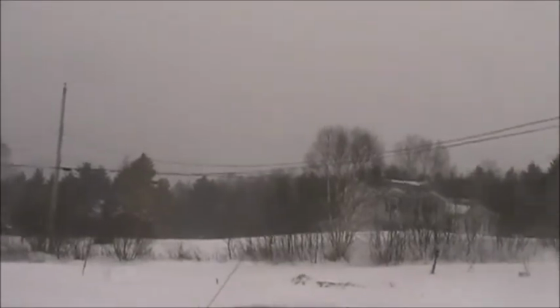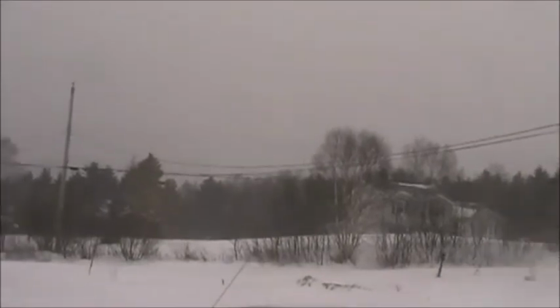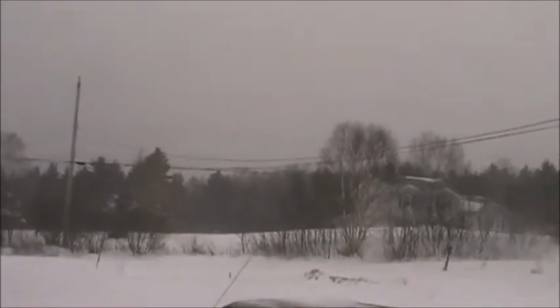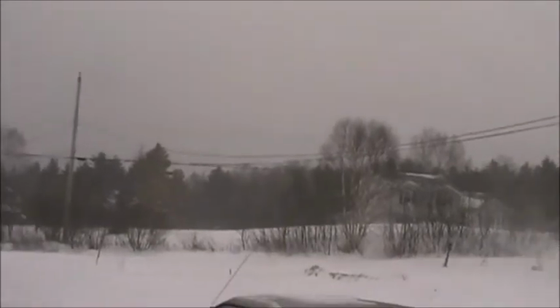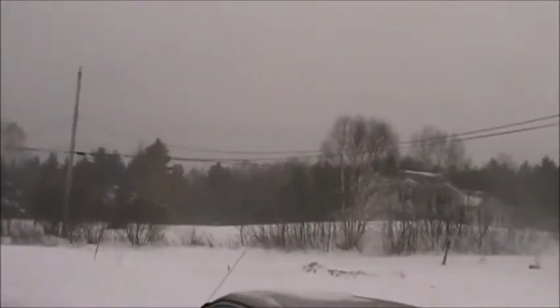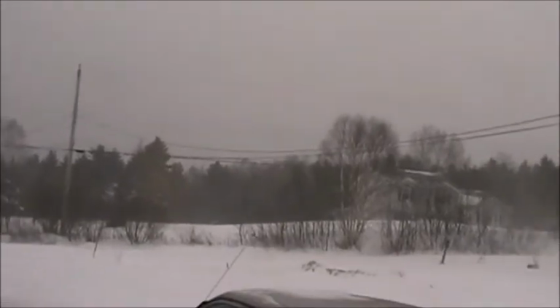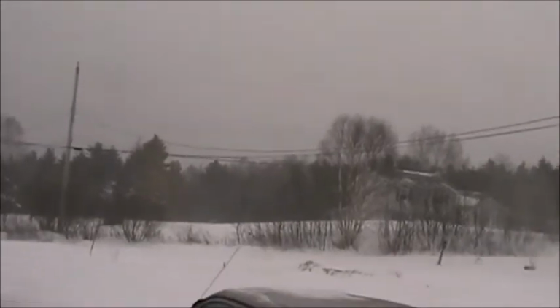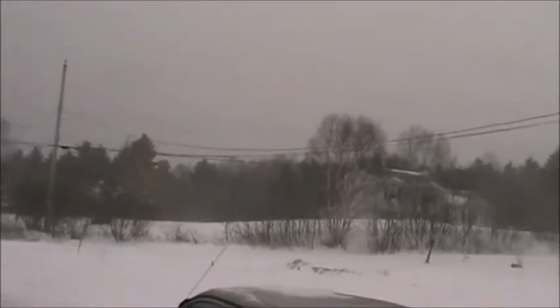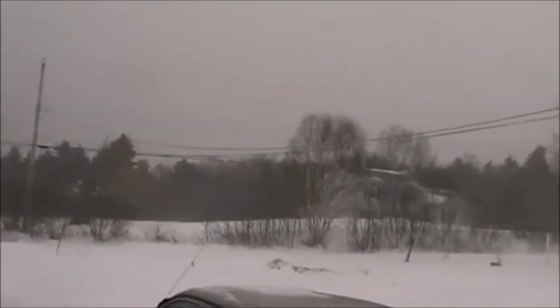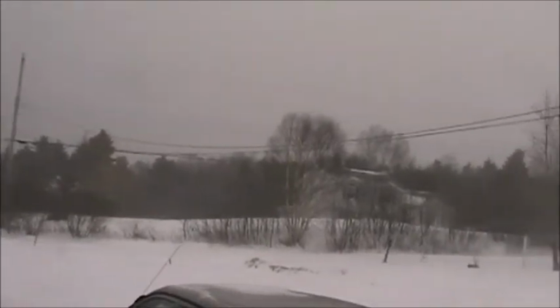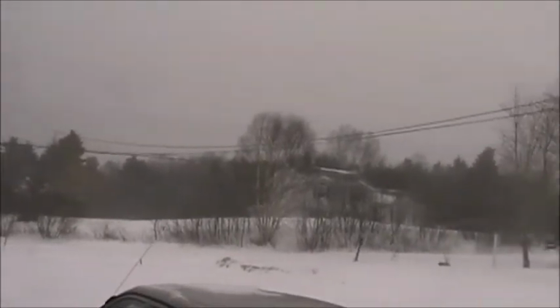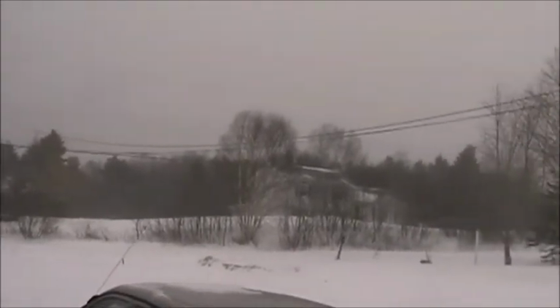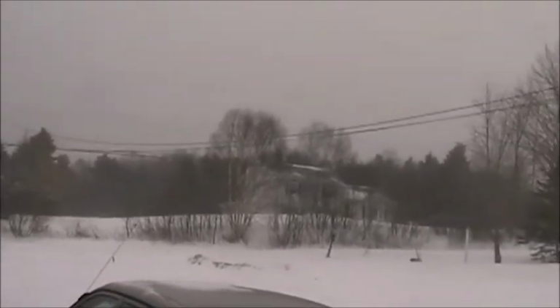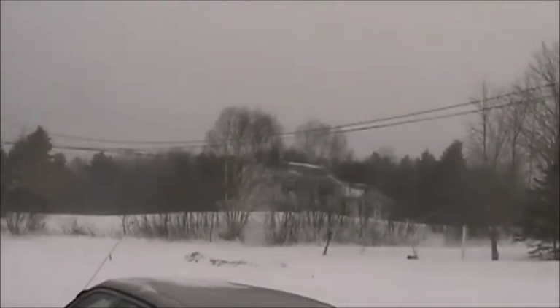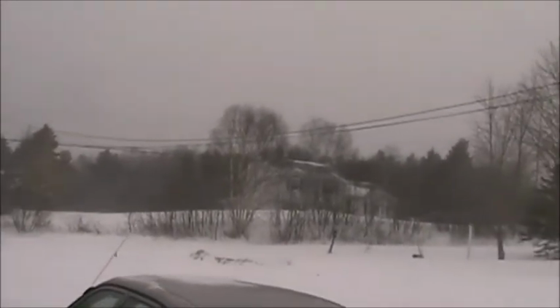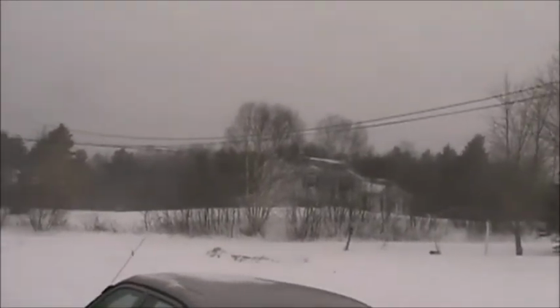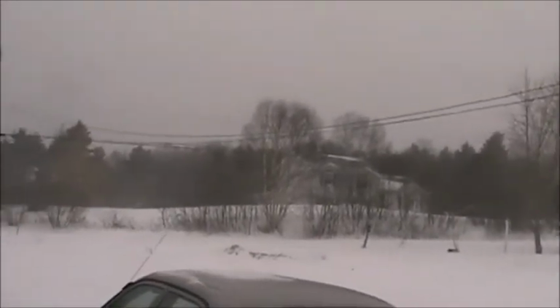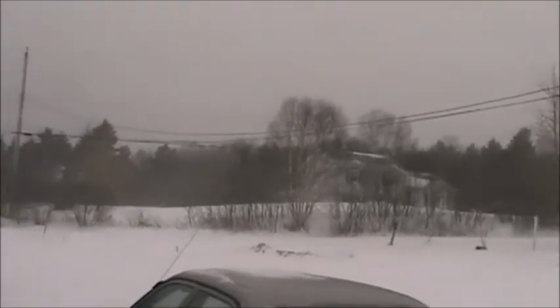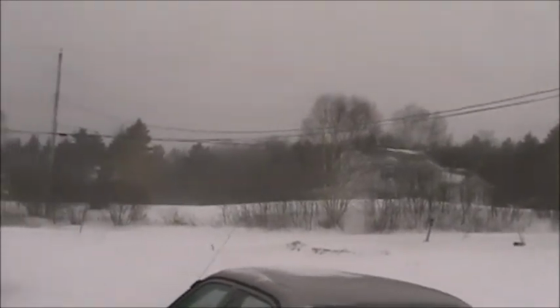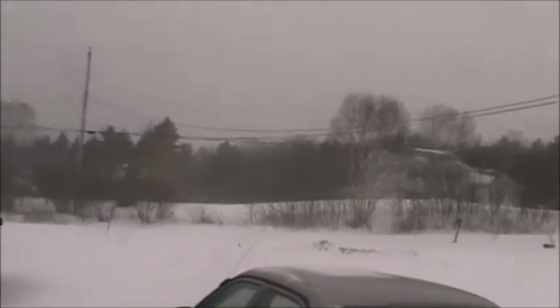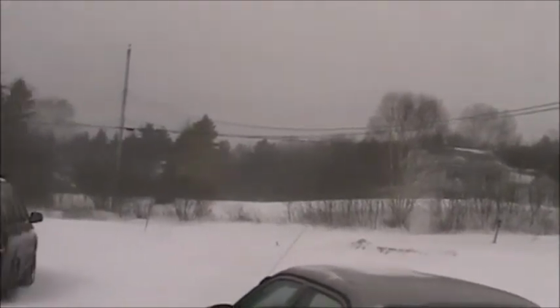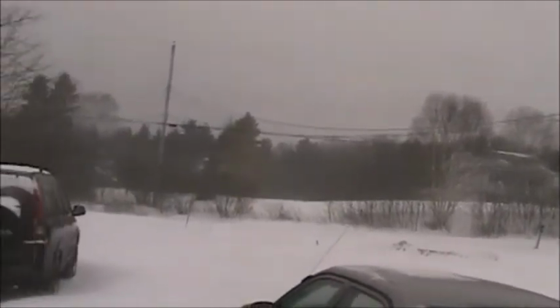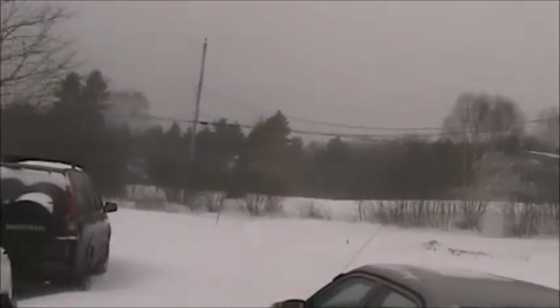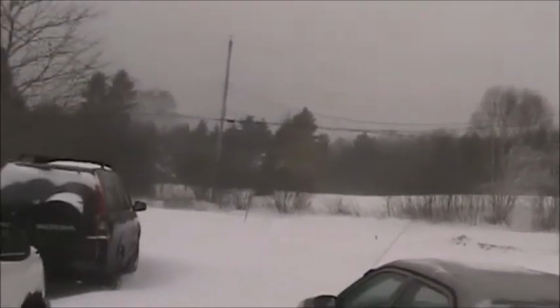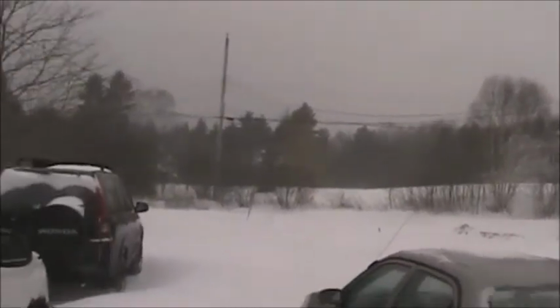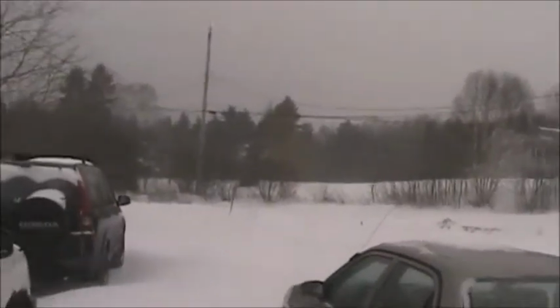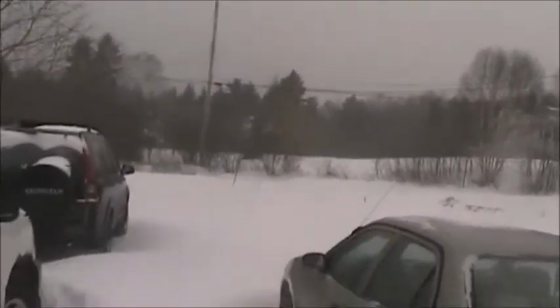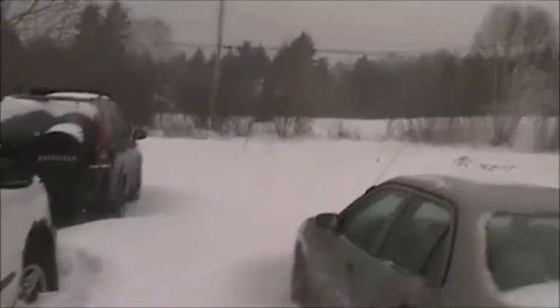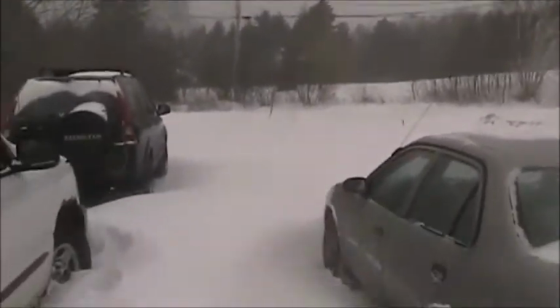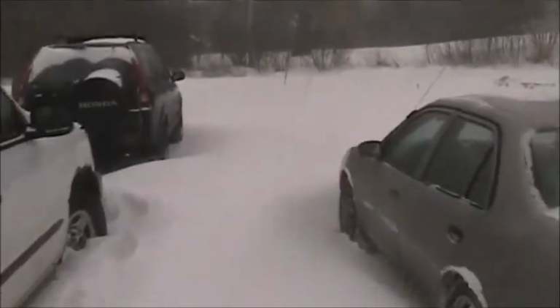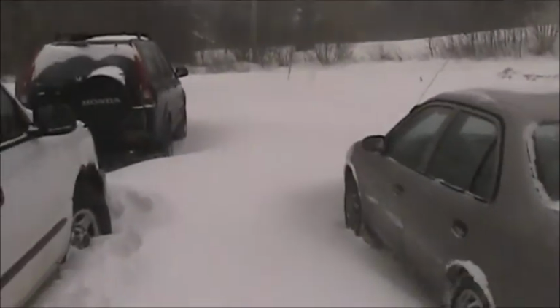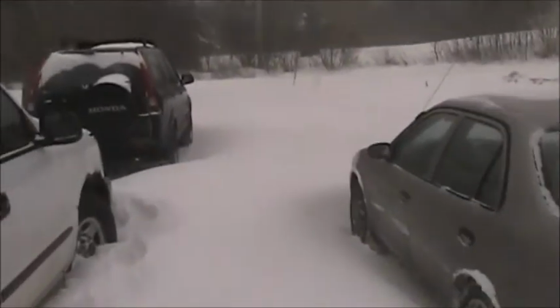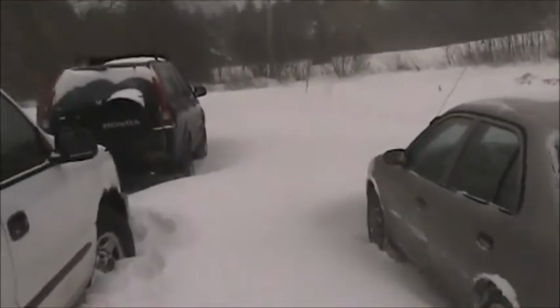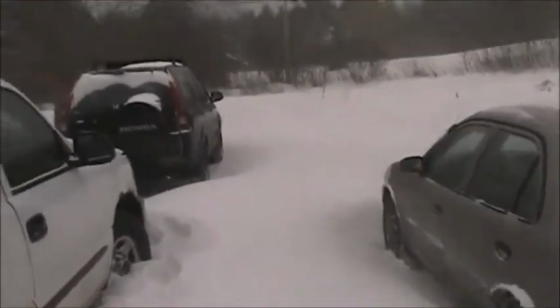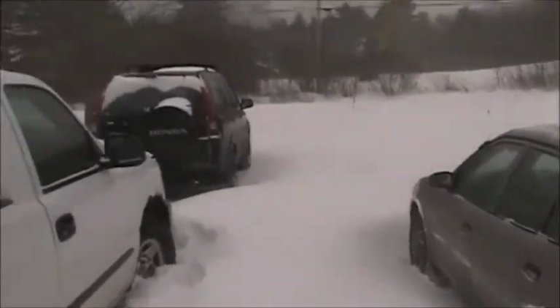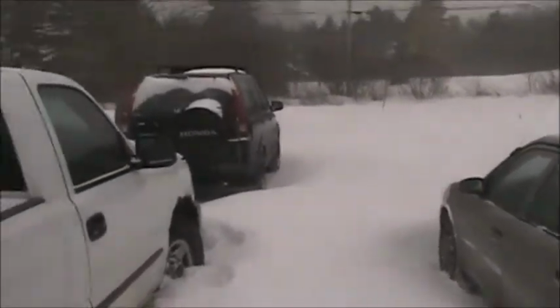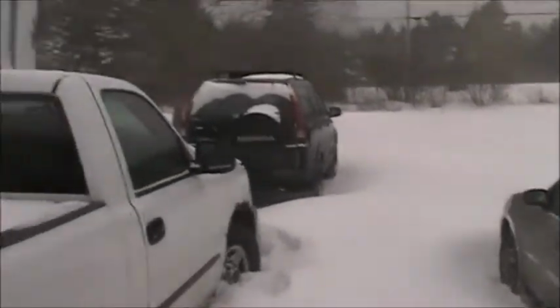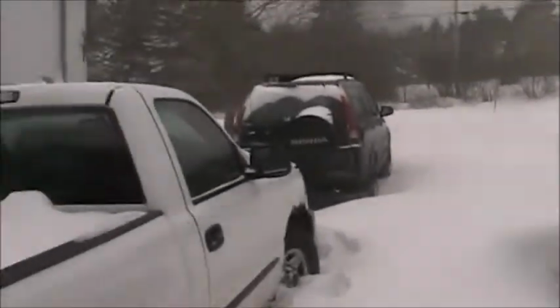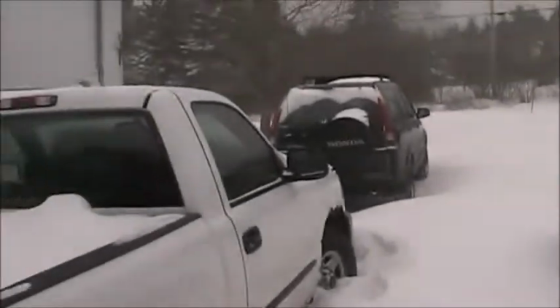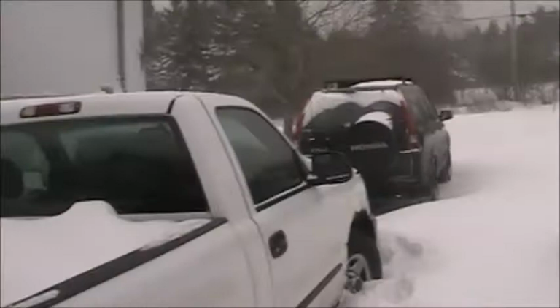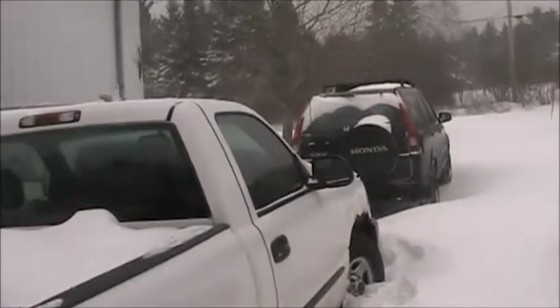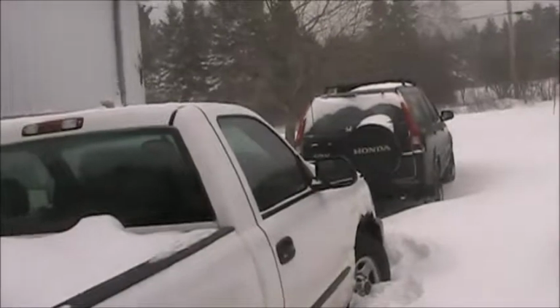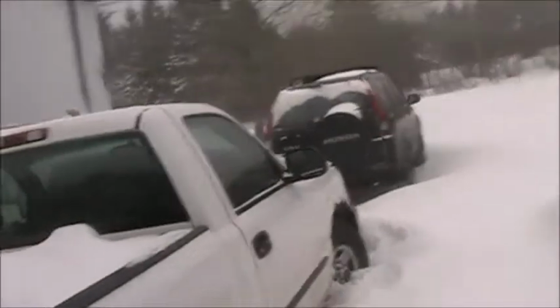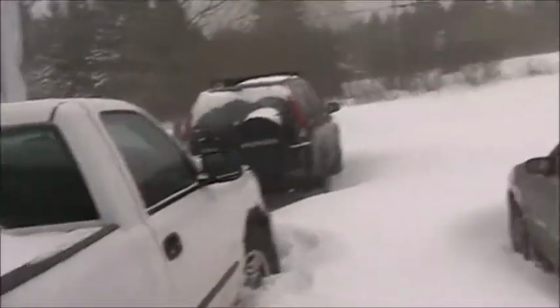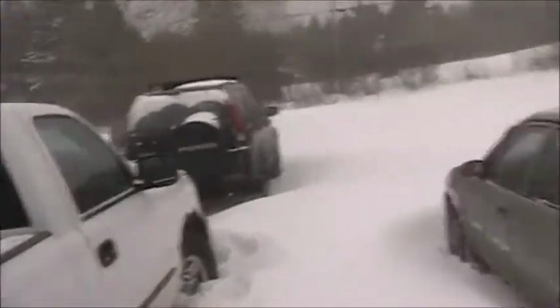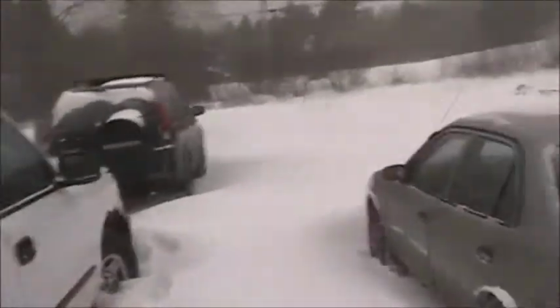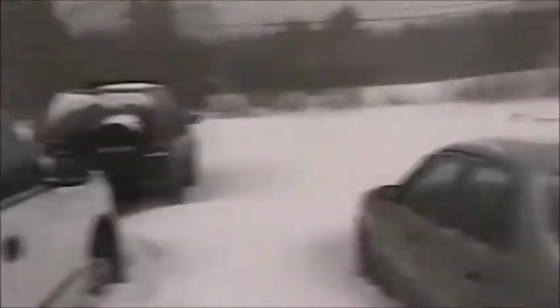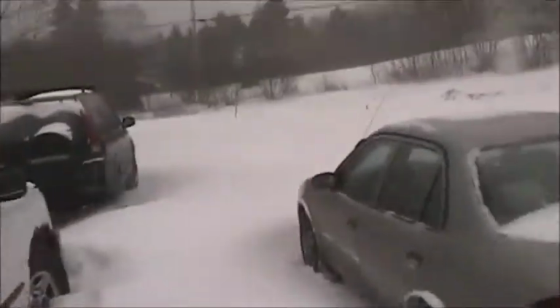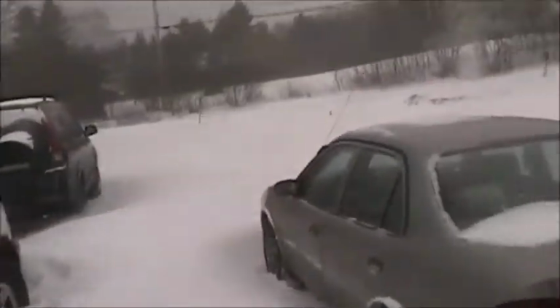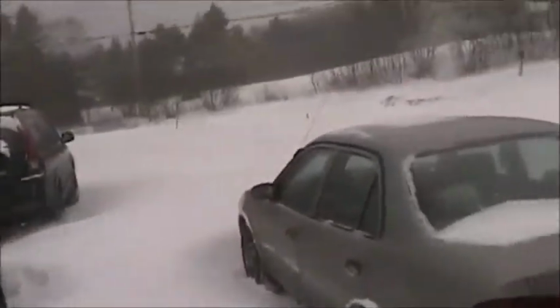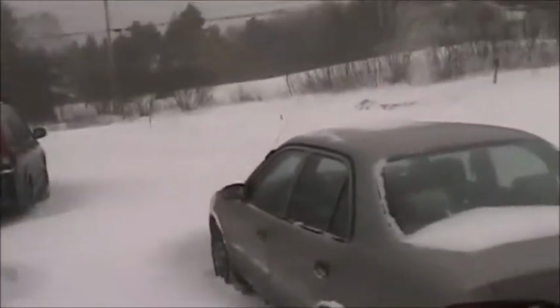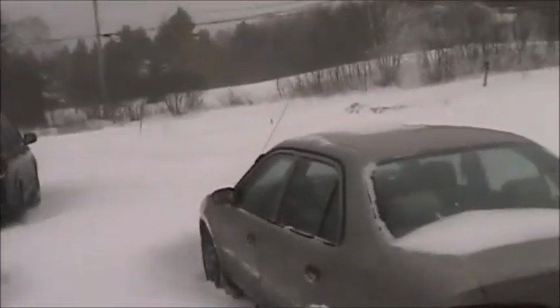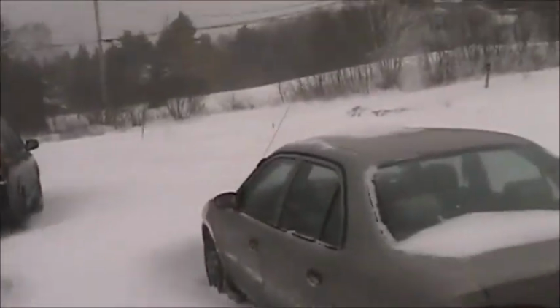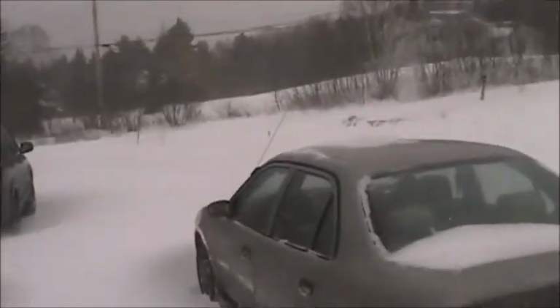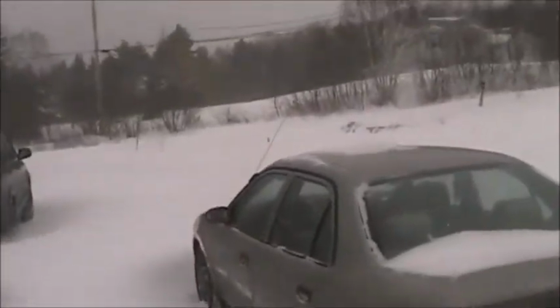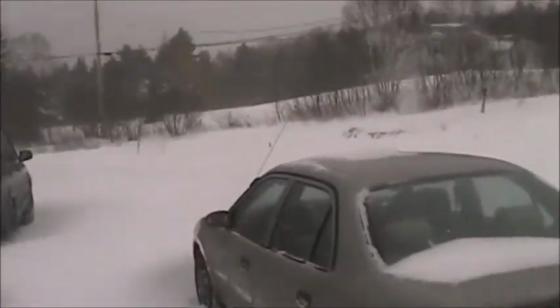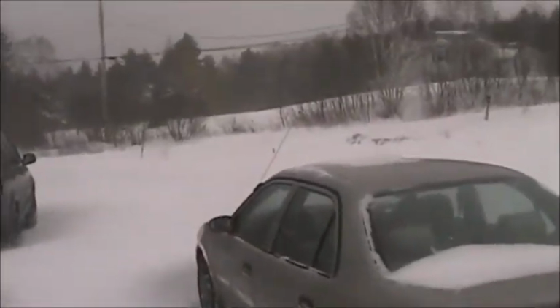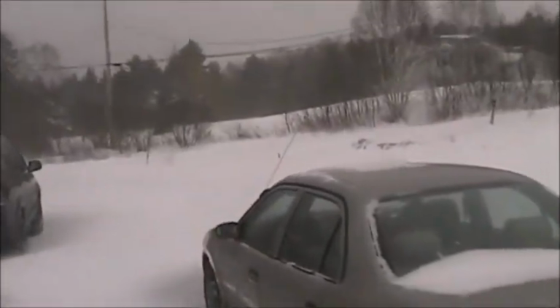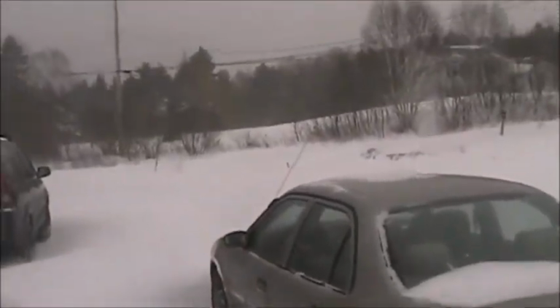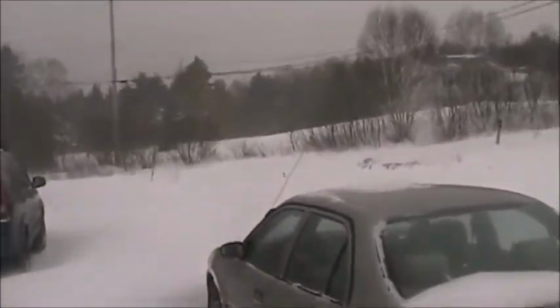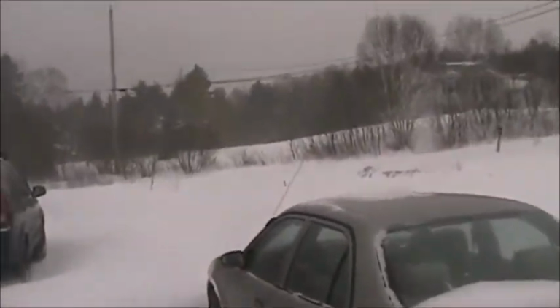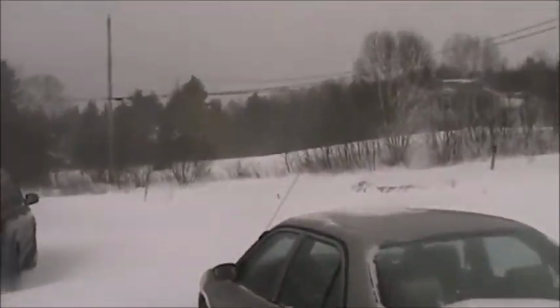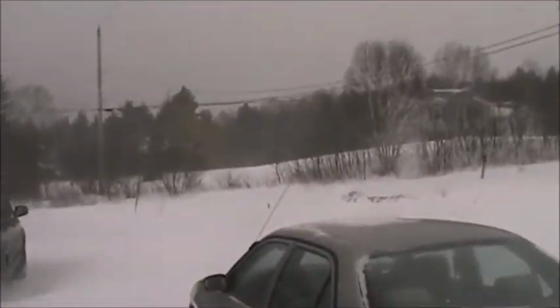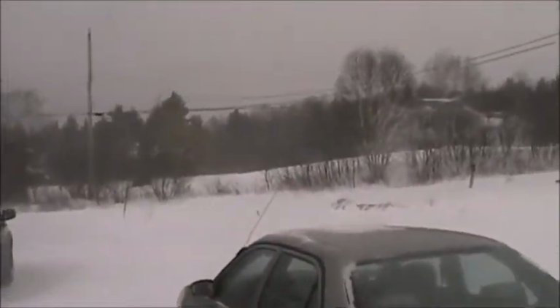Just heading out to the garage to see if I can straighten the quarter panel. I'll be back. Hope this stops.